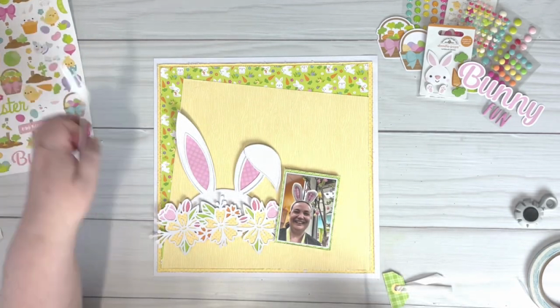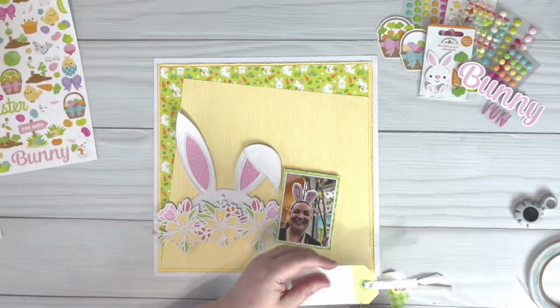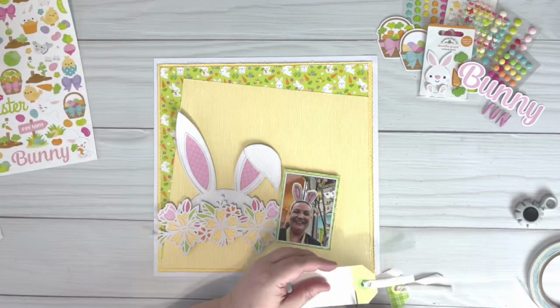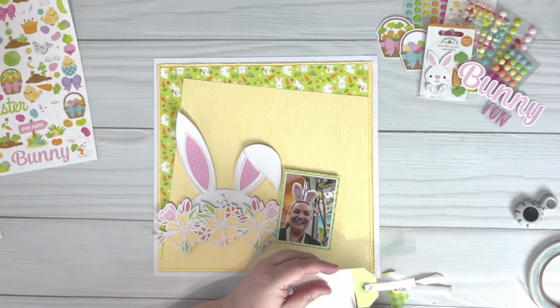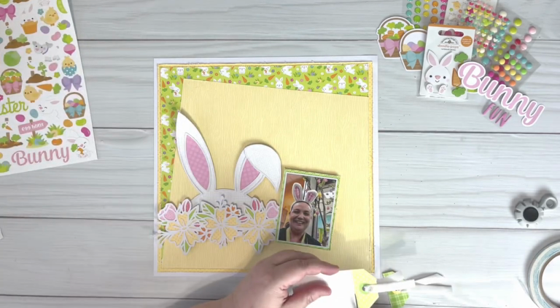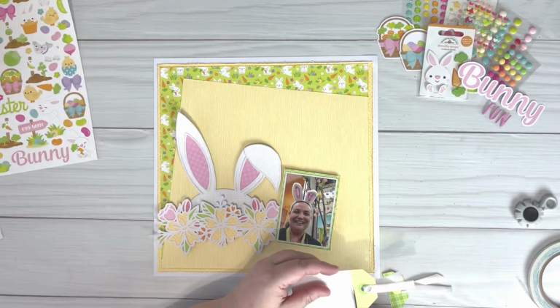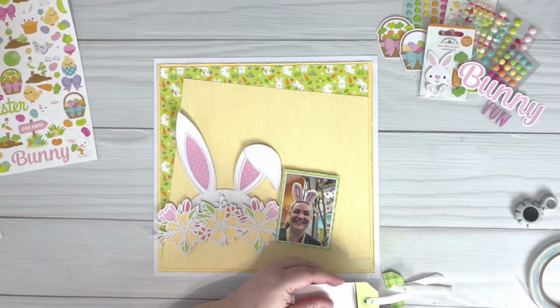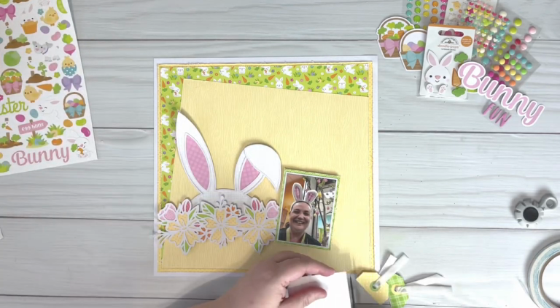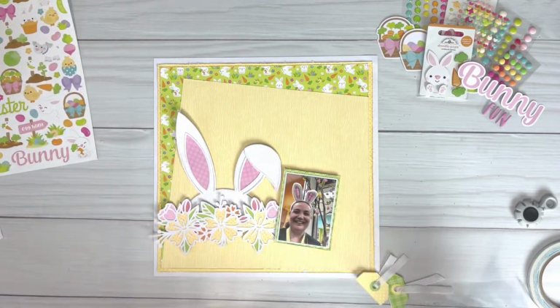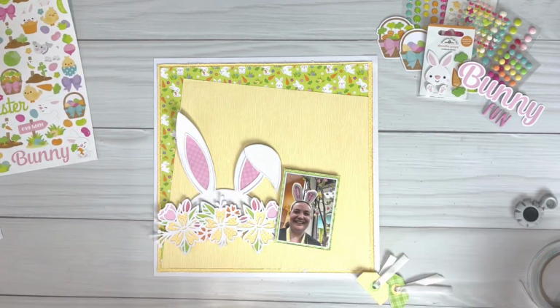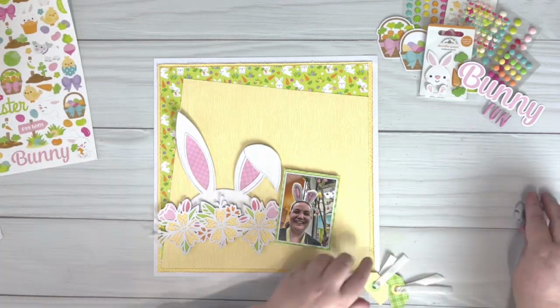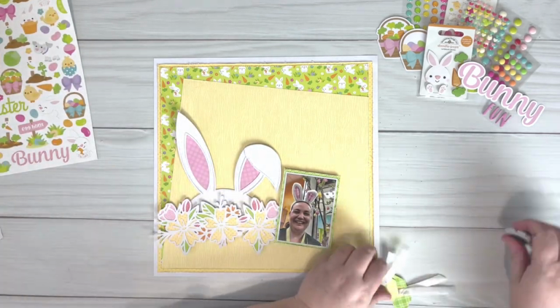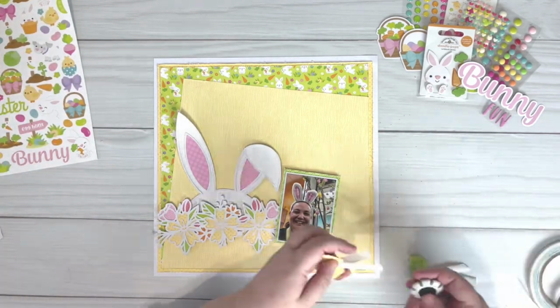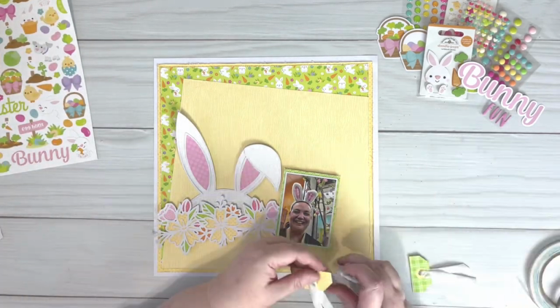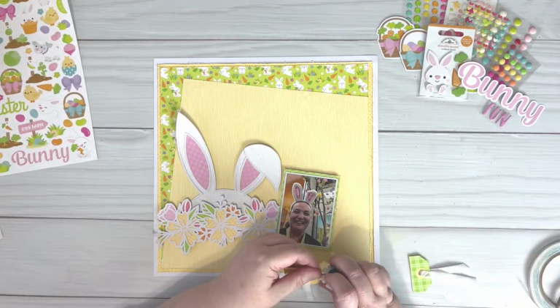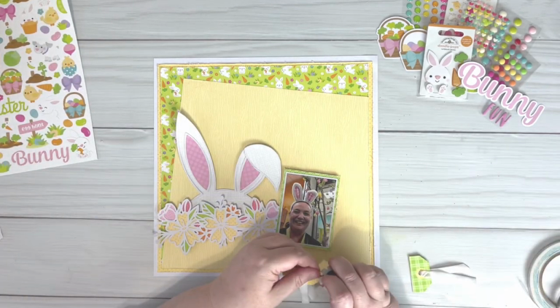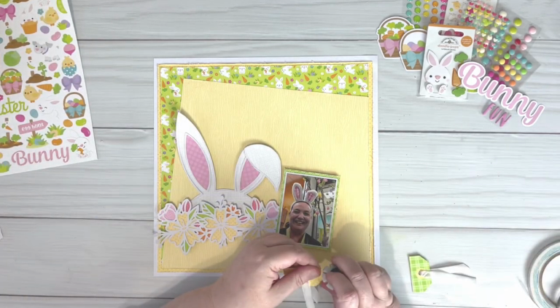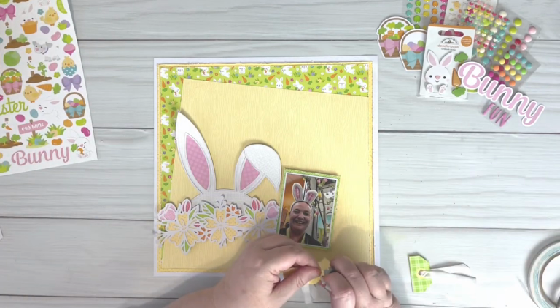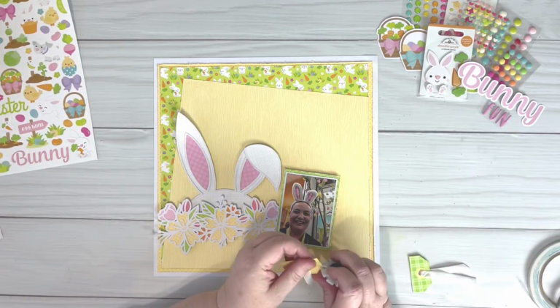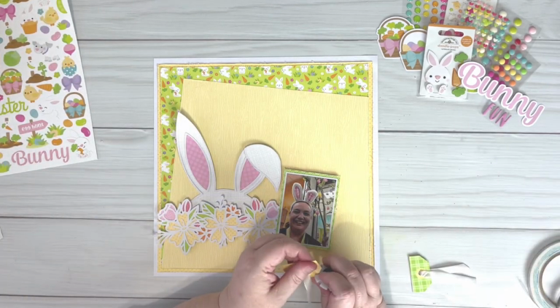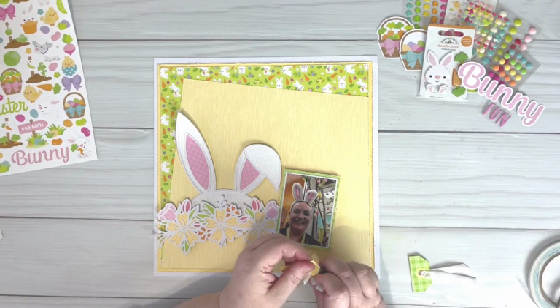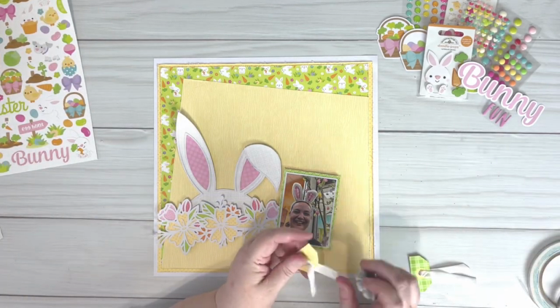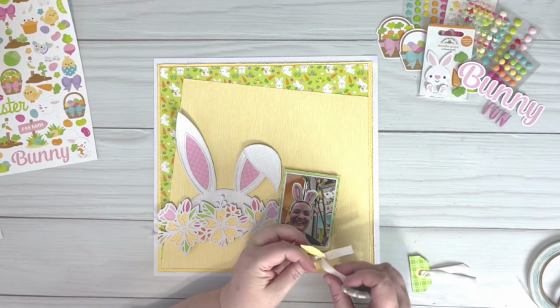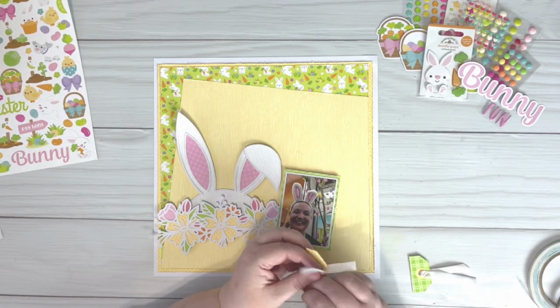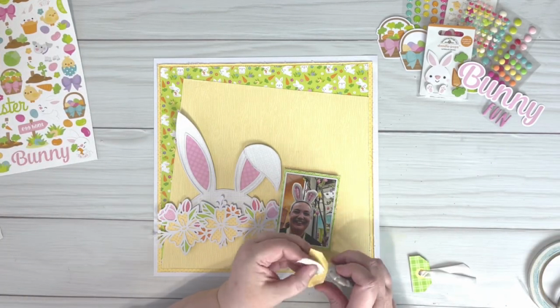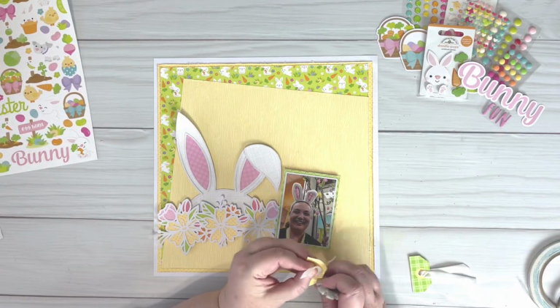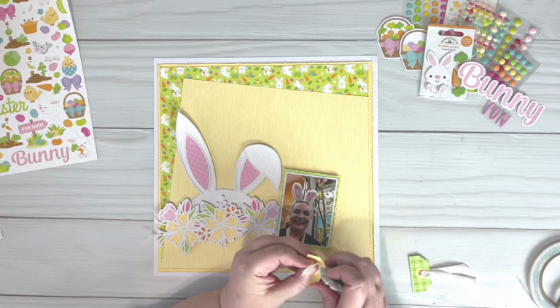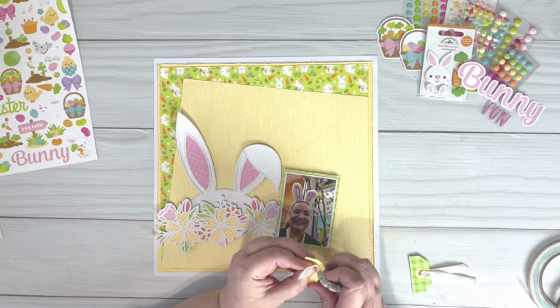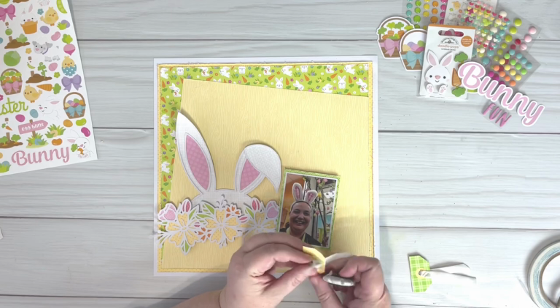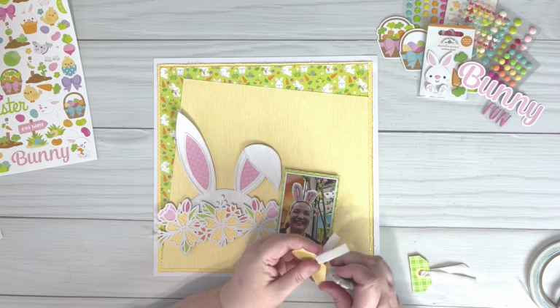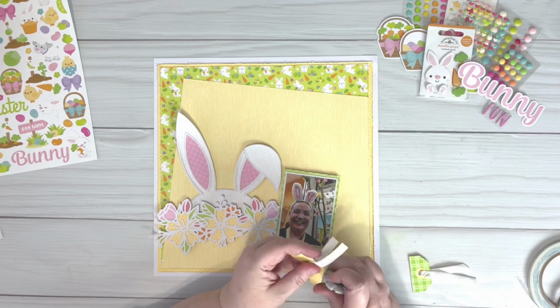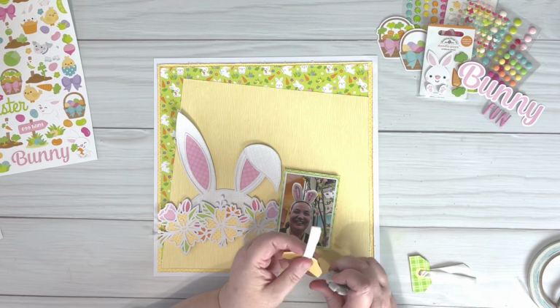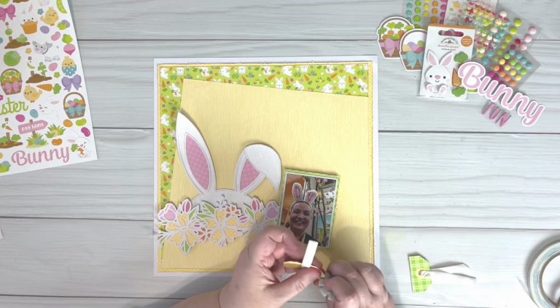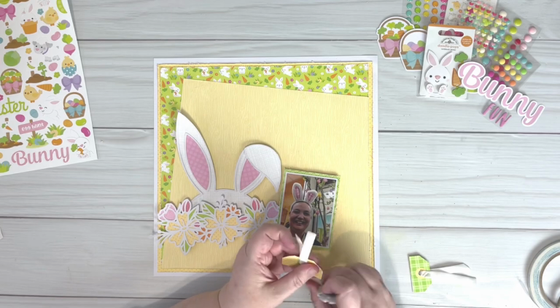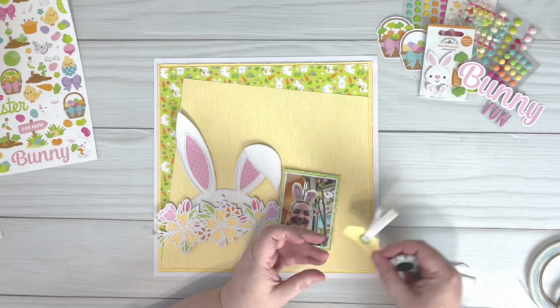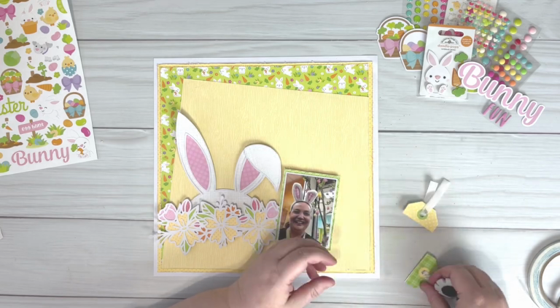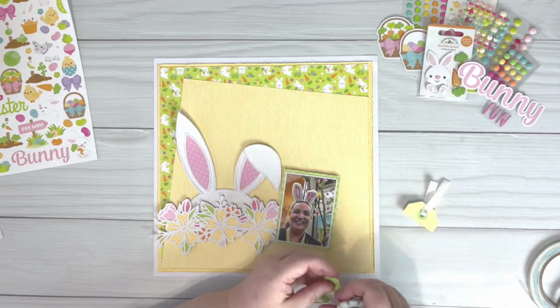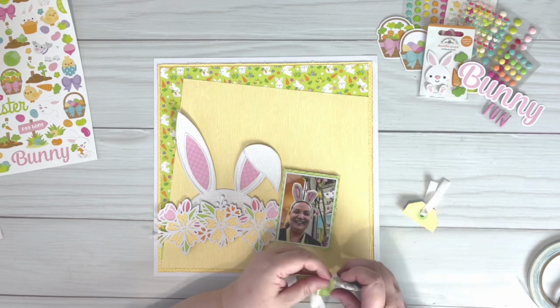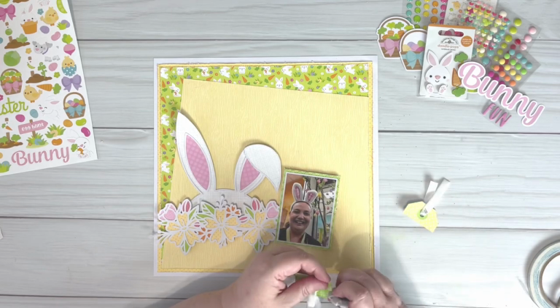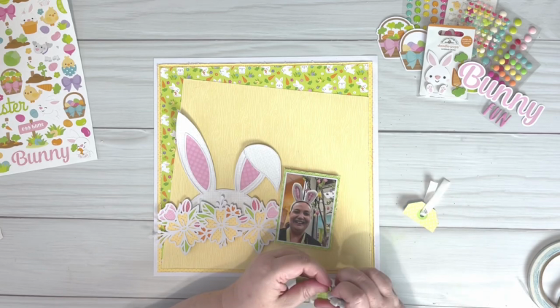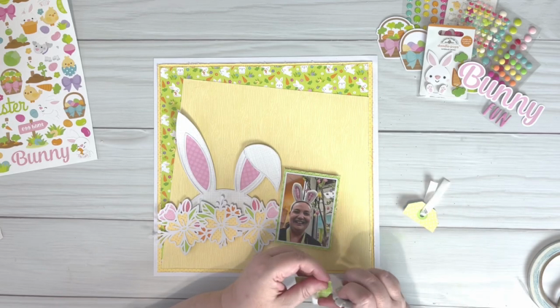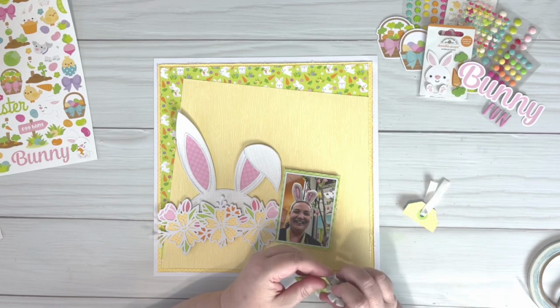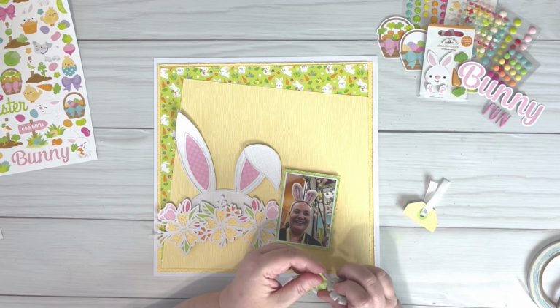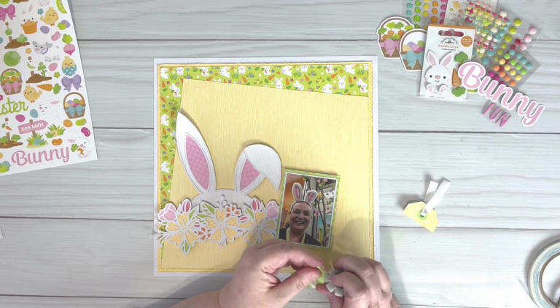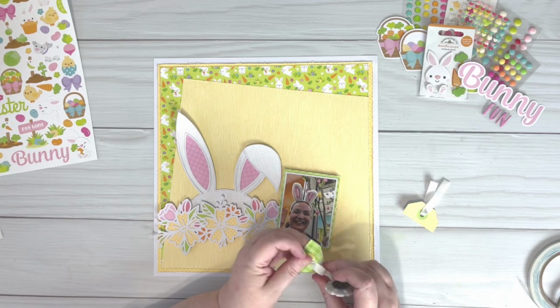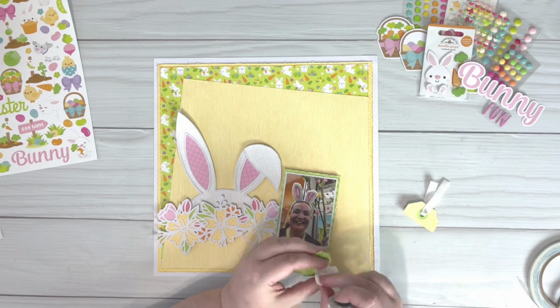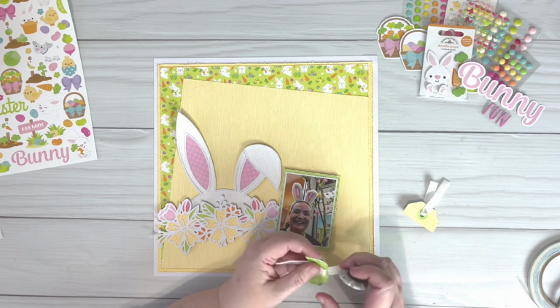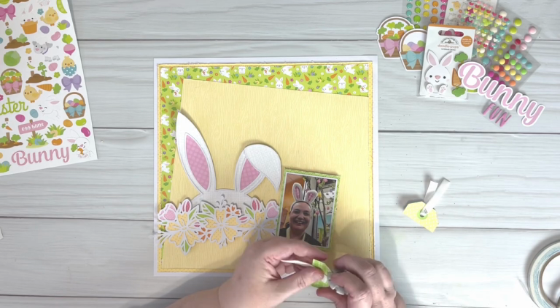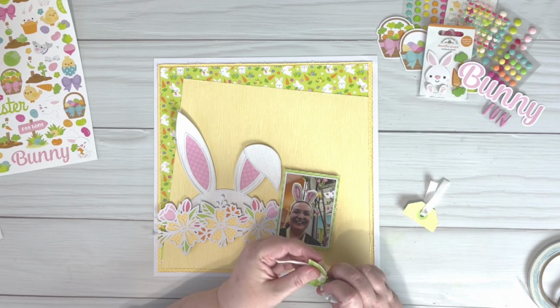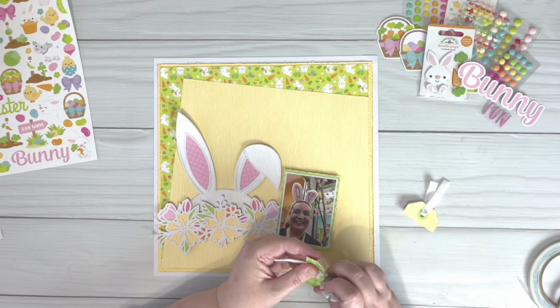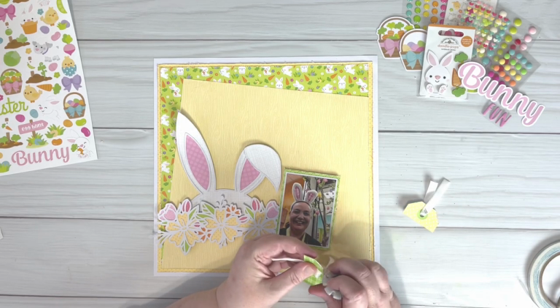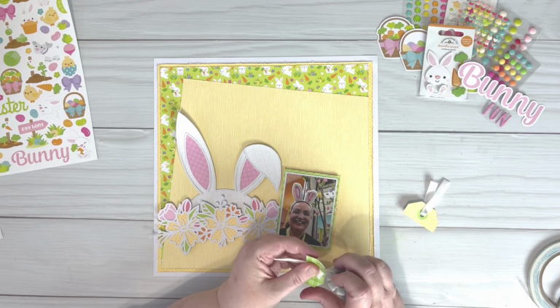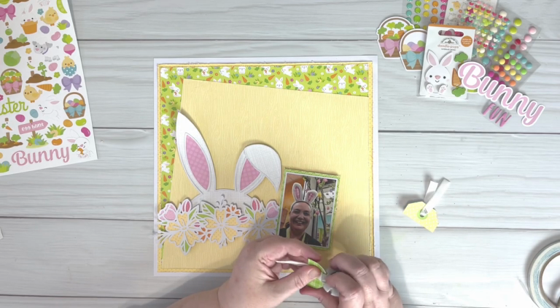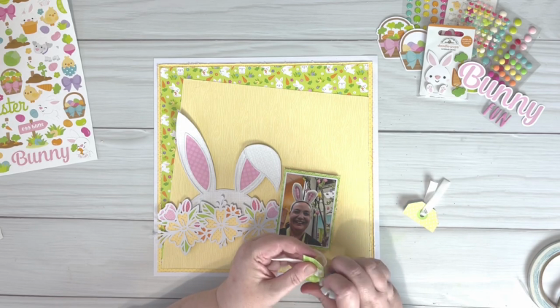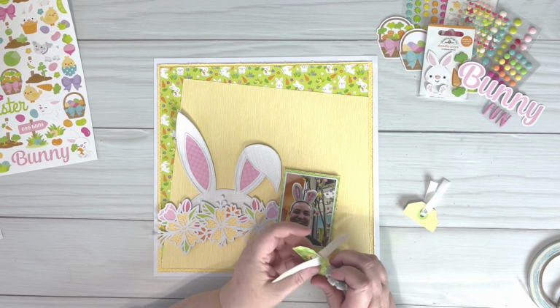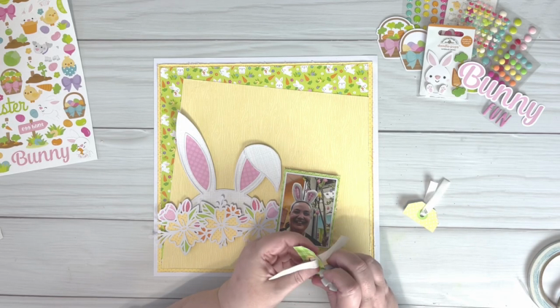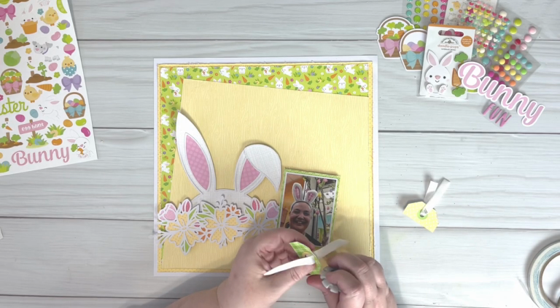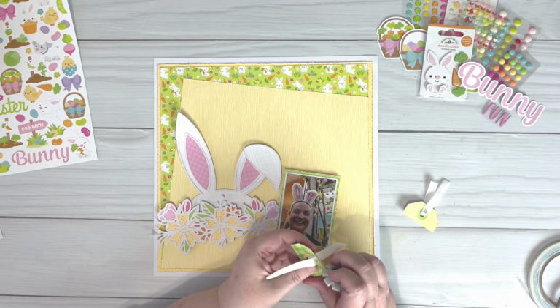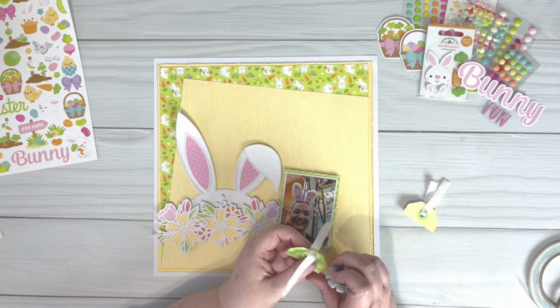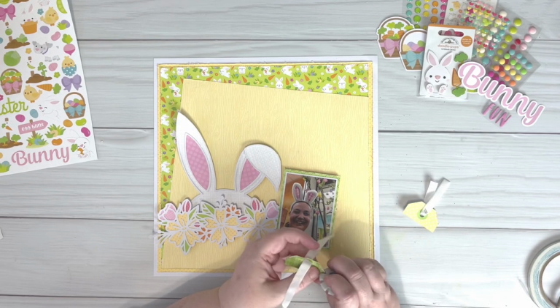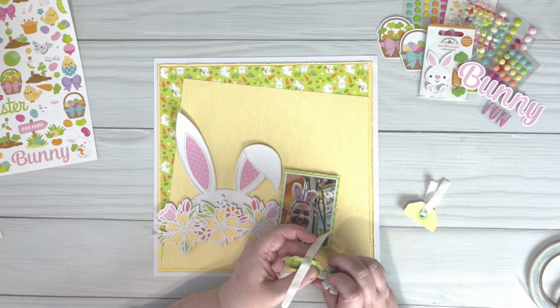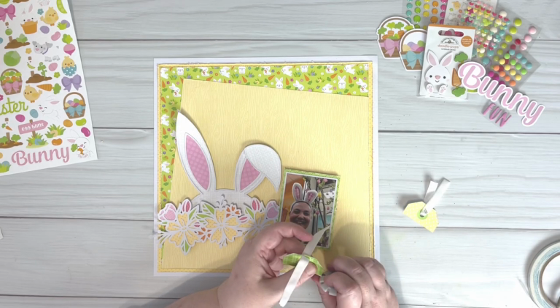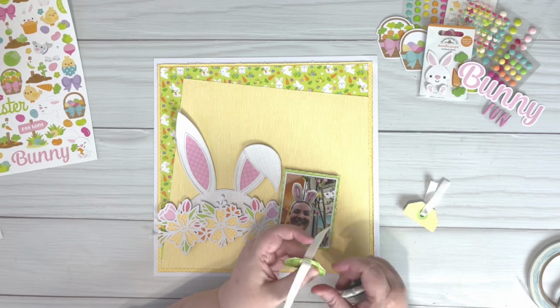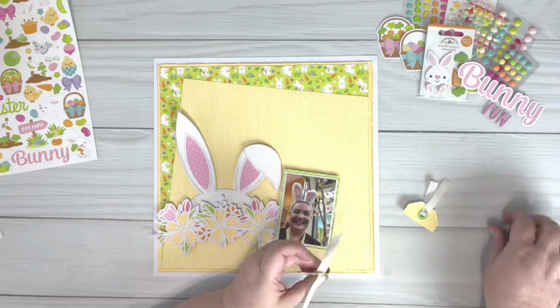I'm now going to come in with some tags that I've prepared earlier with some ribbon that I've just stapled into the eyelet hole.